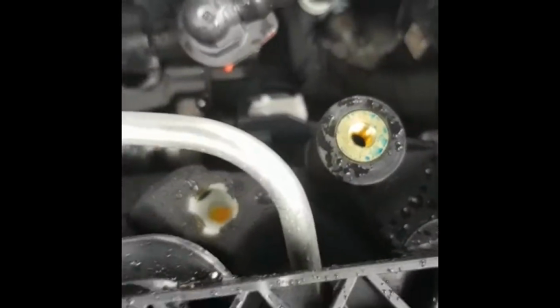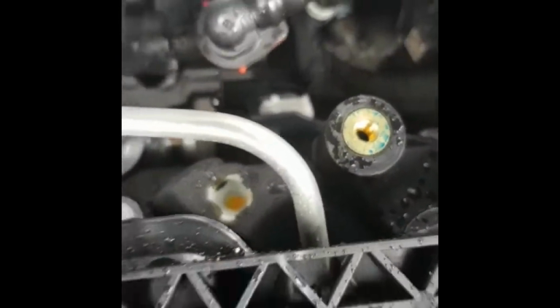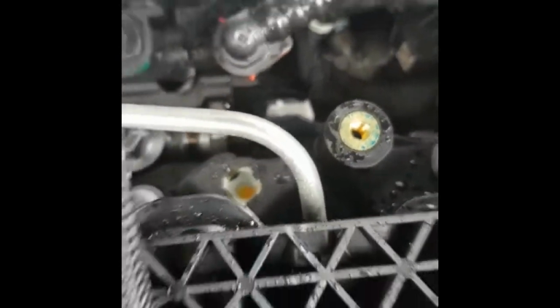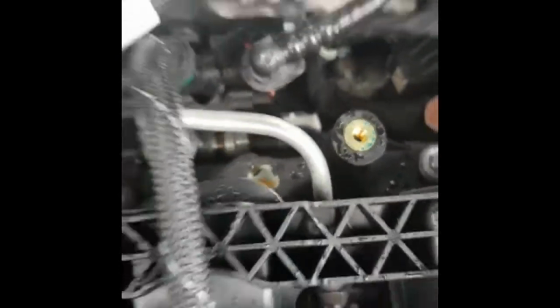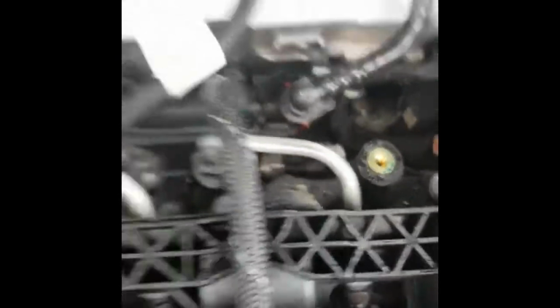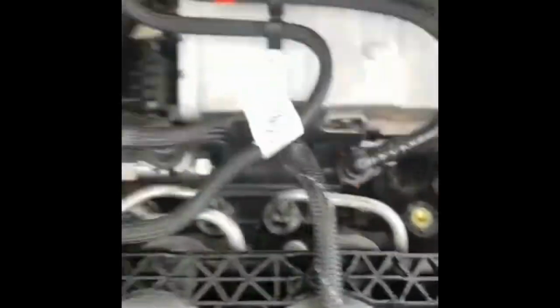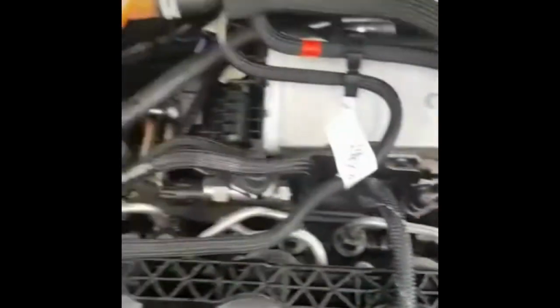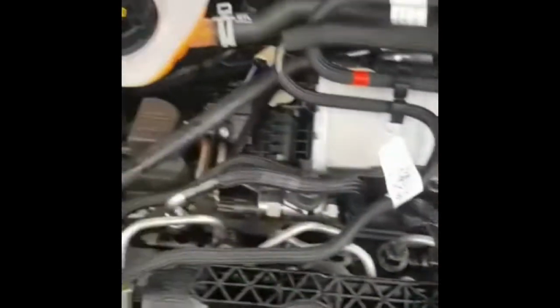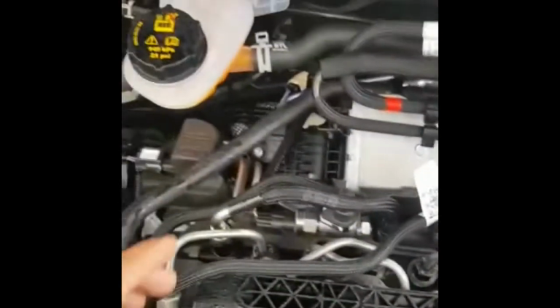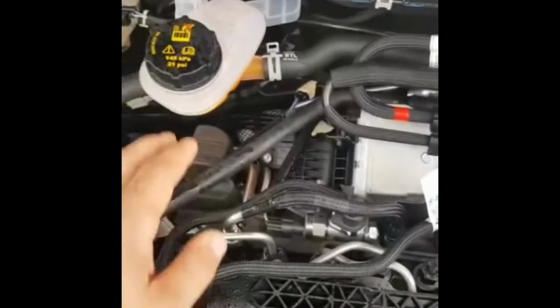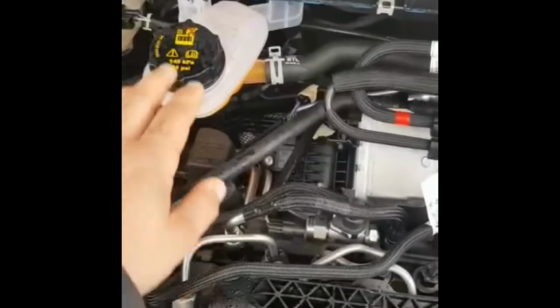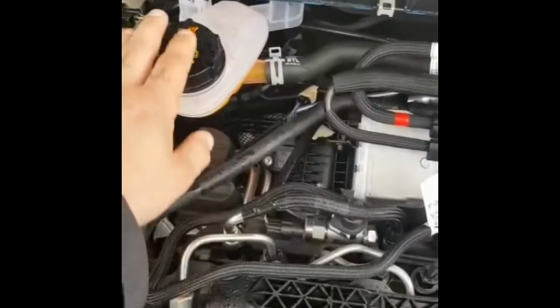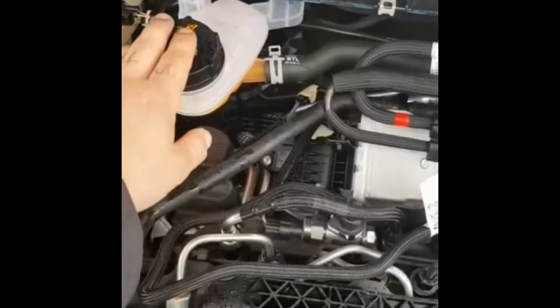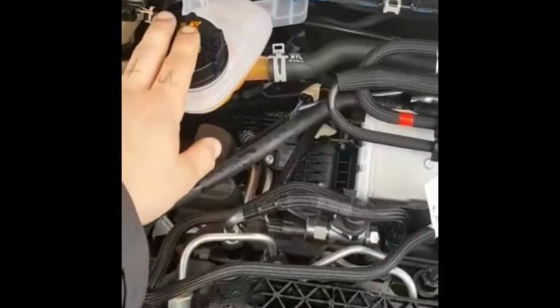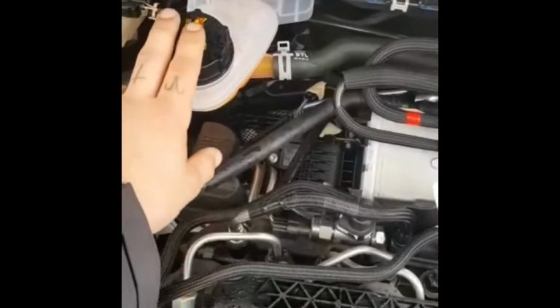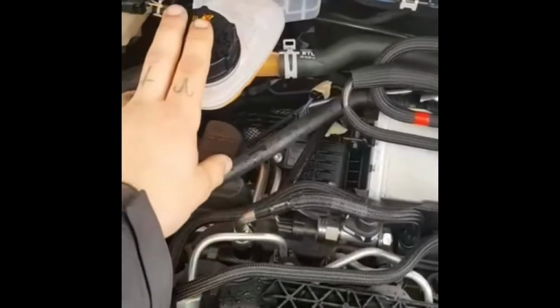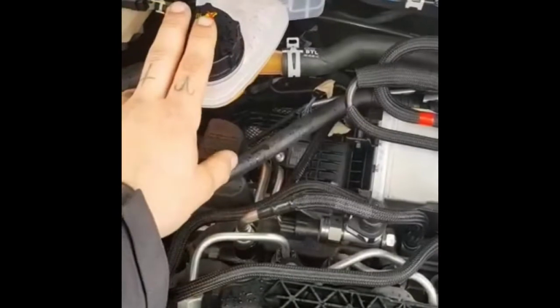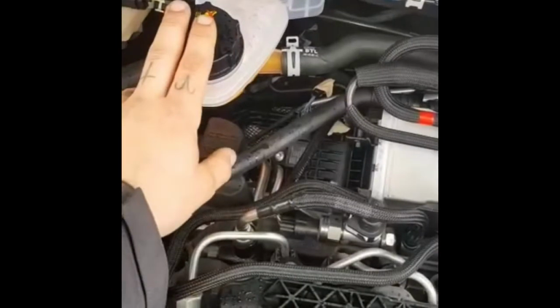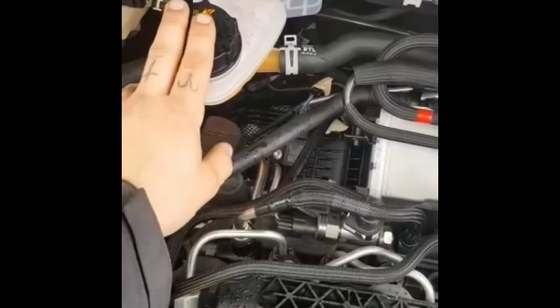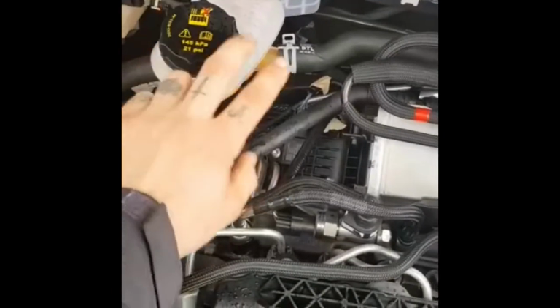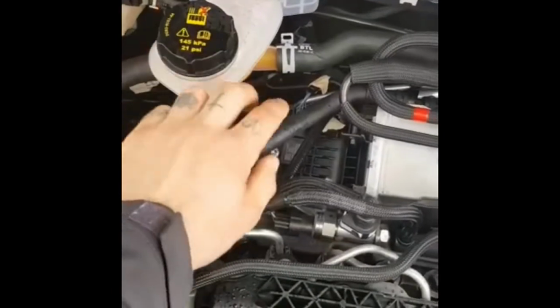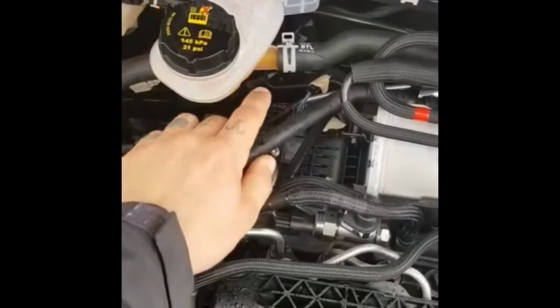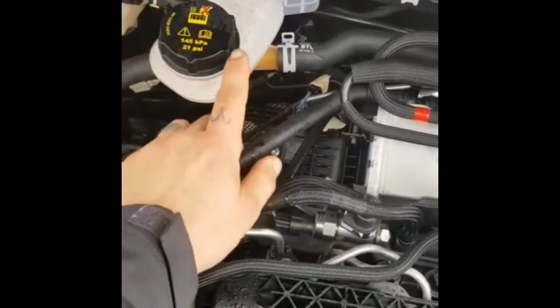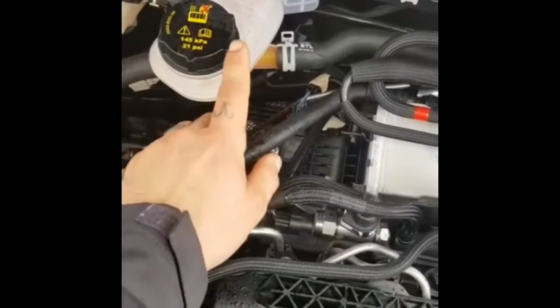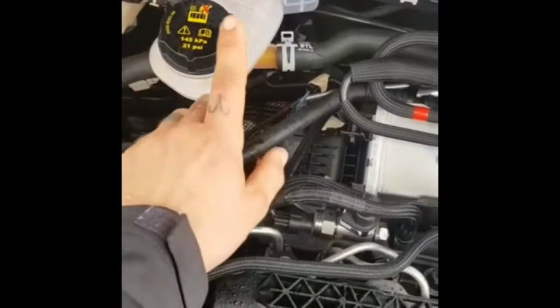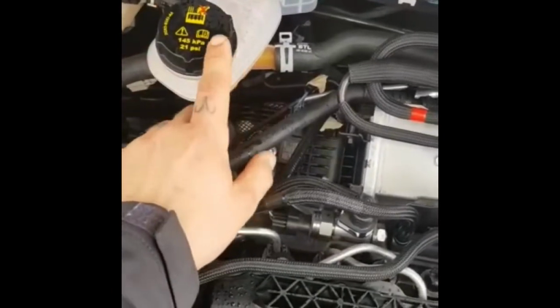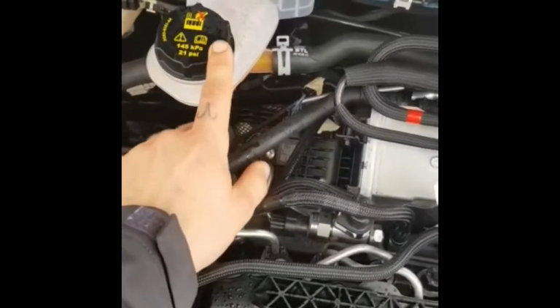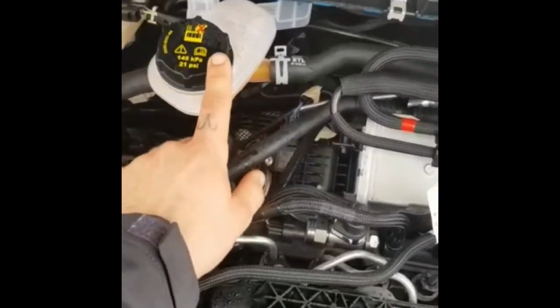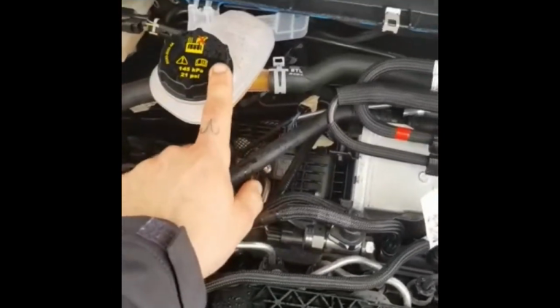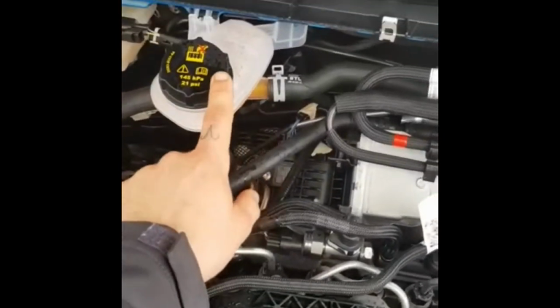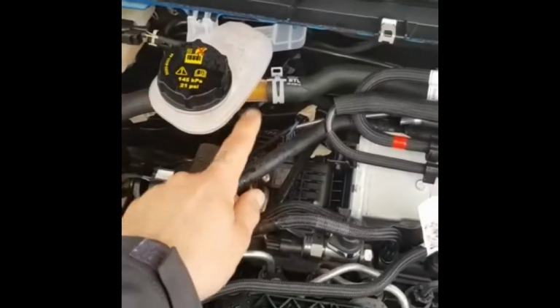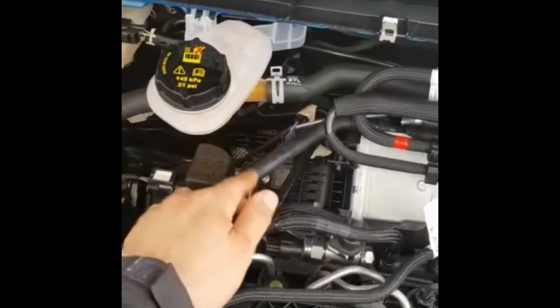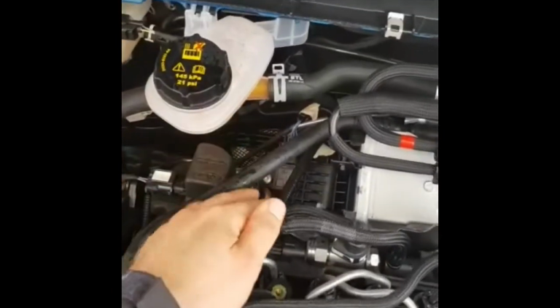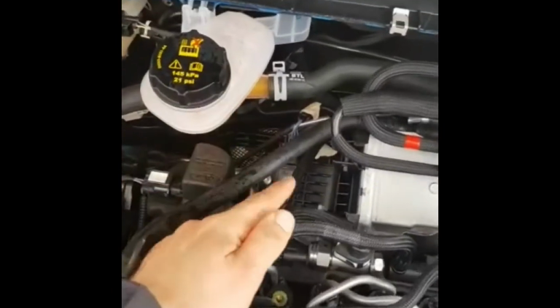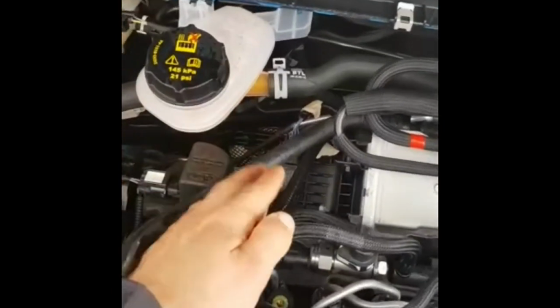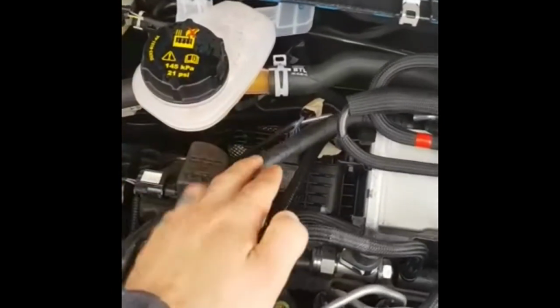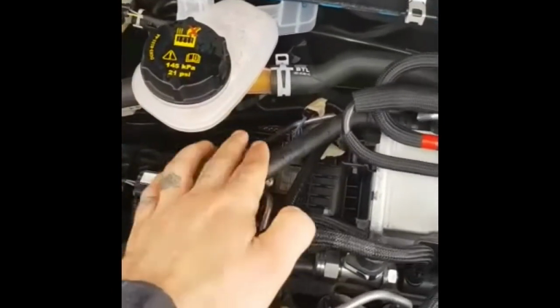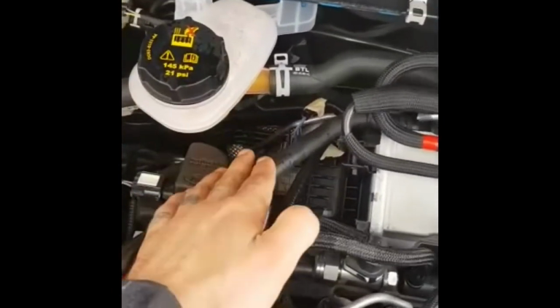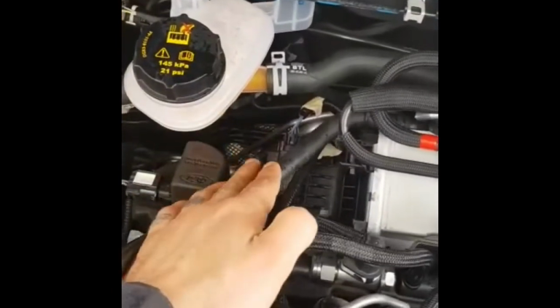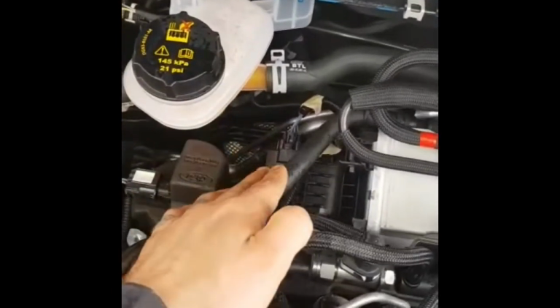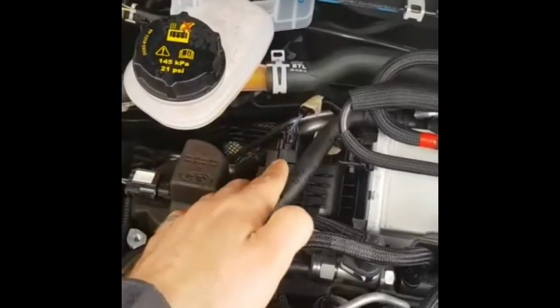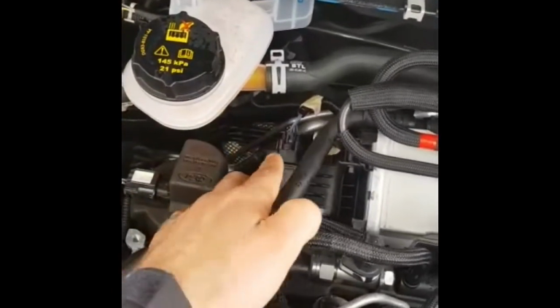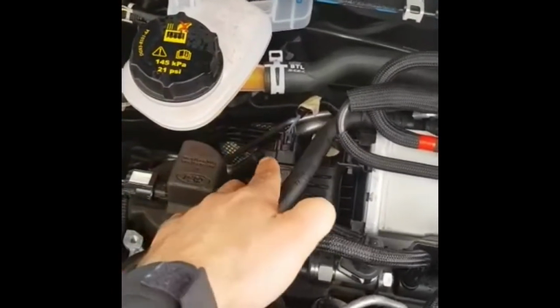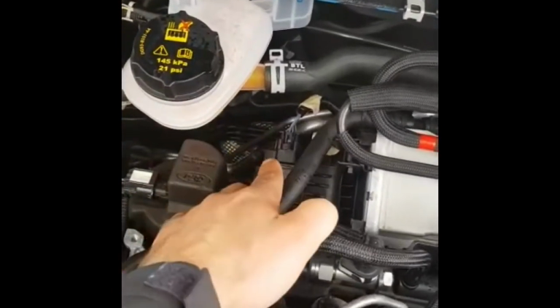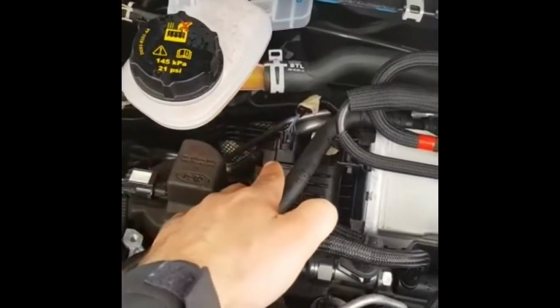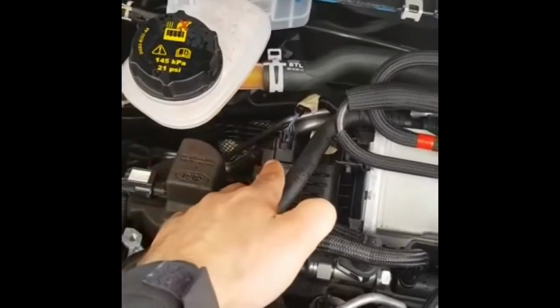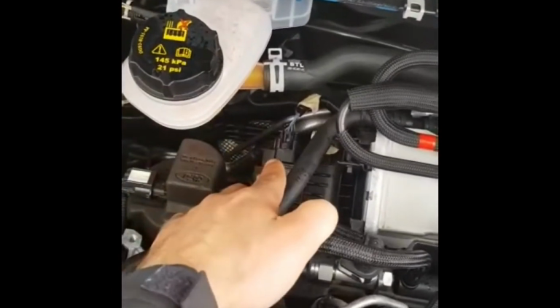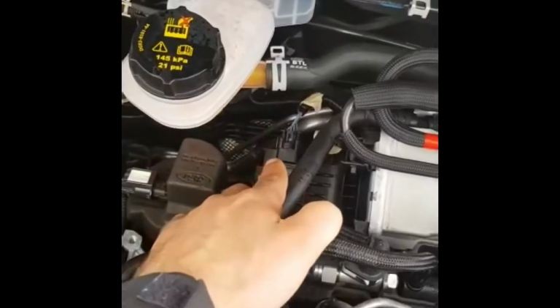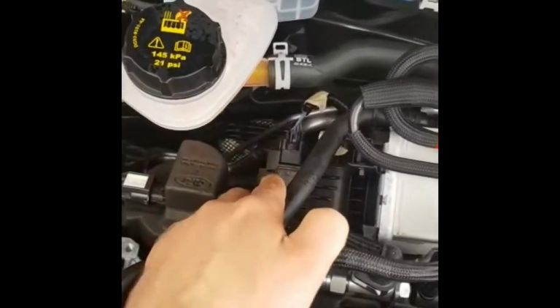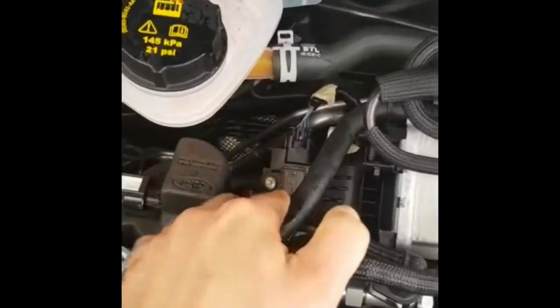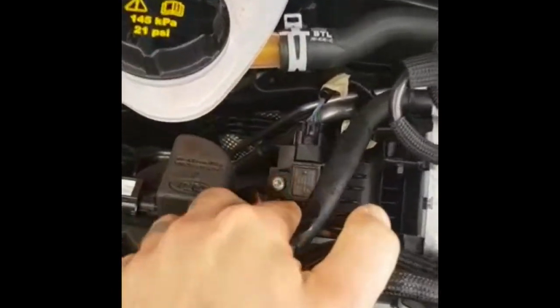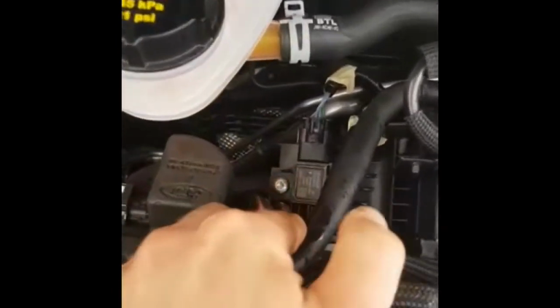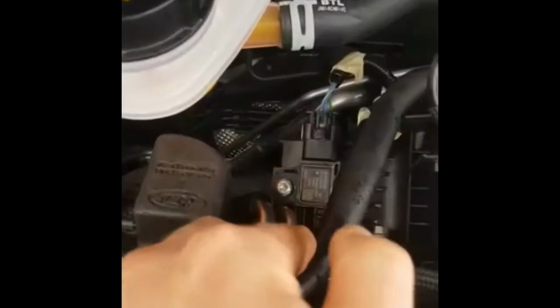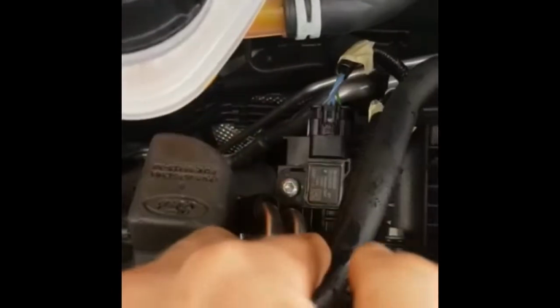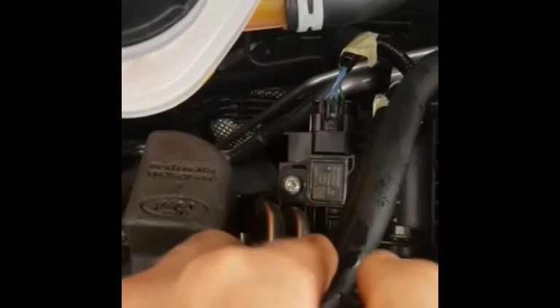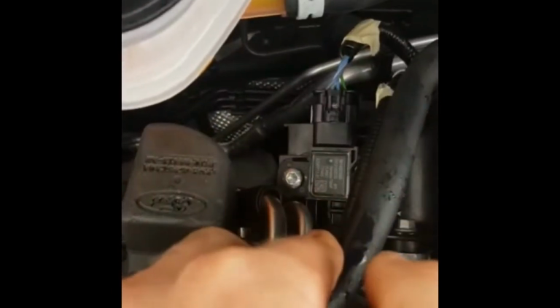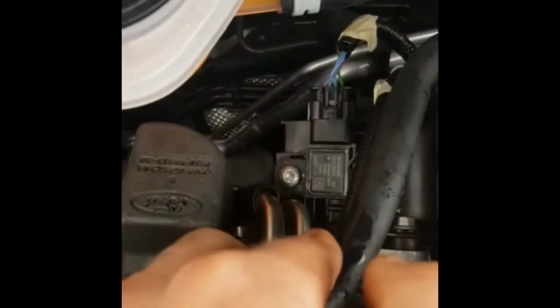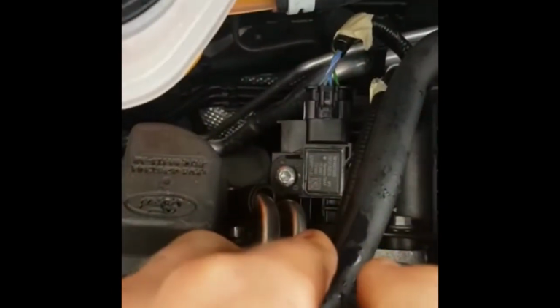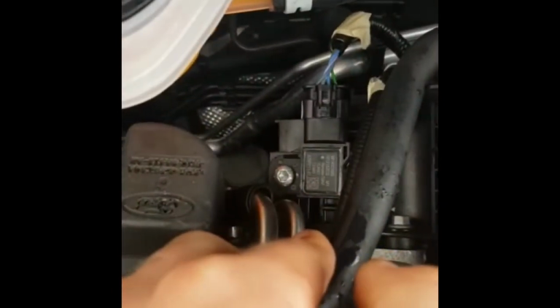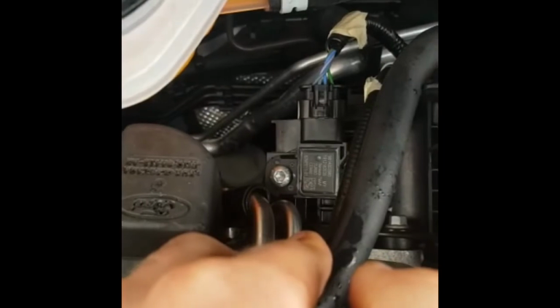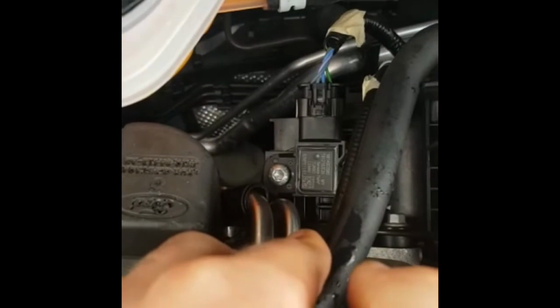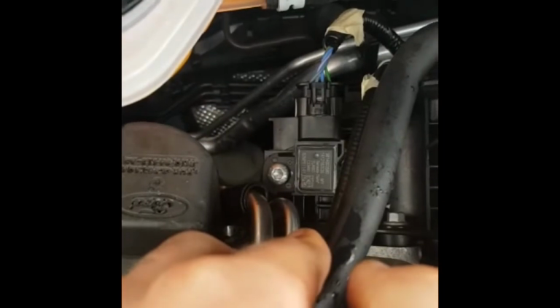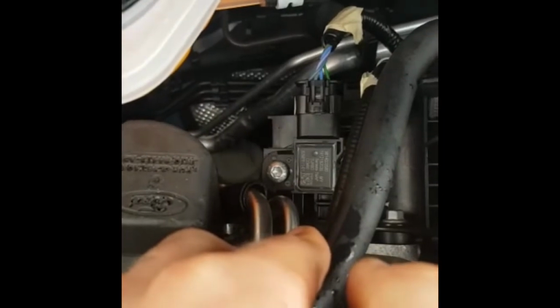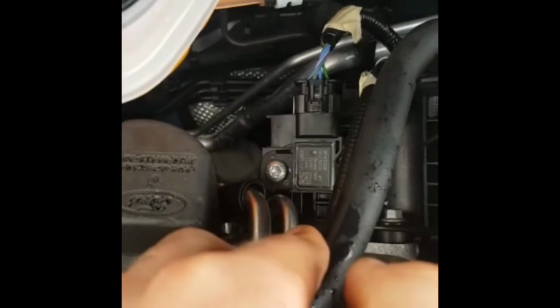Come out again, just to the right hand side of this, right up to the top. There's another plug there, which is your boost.